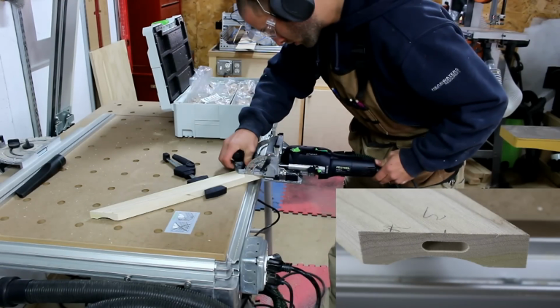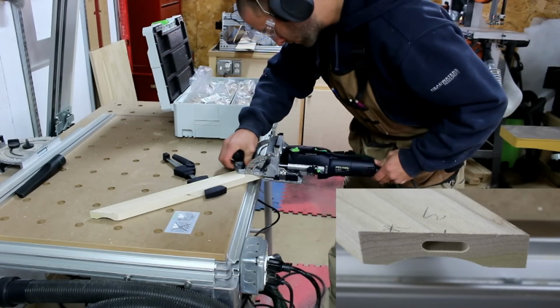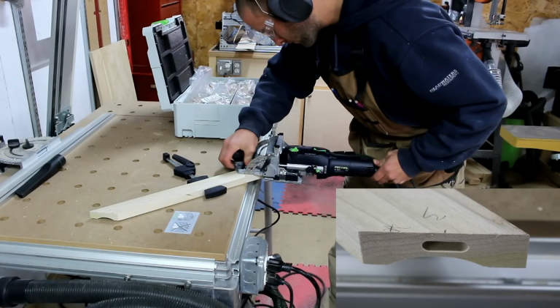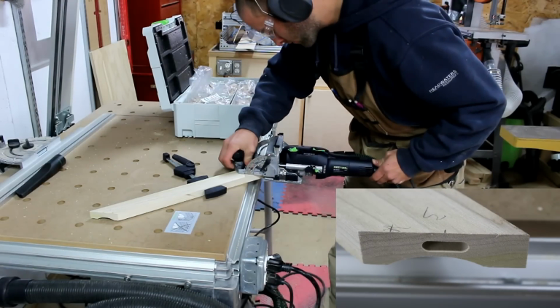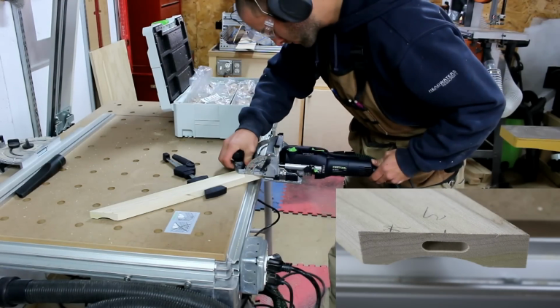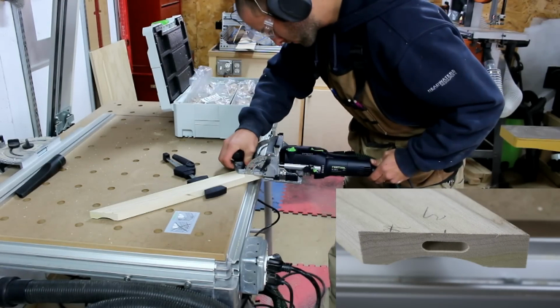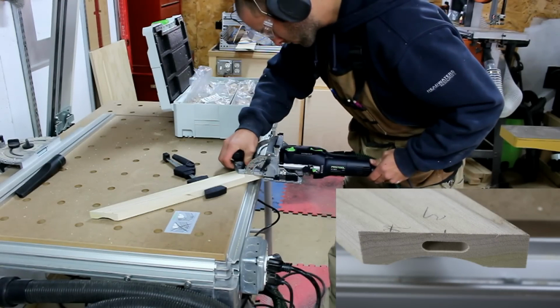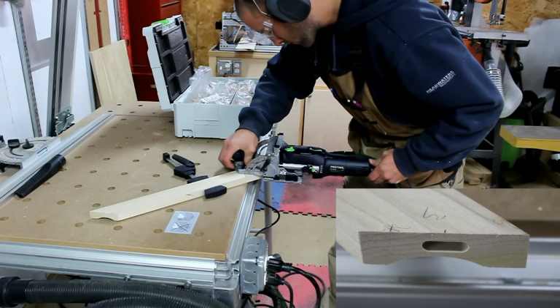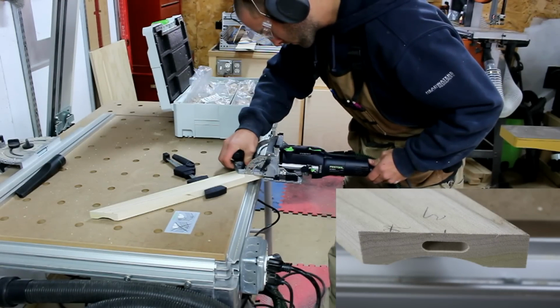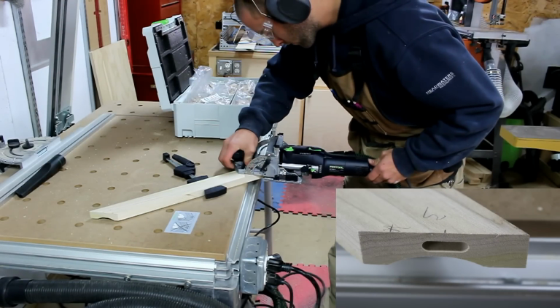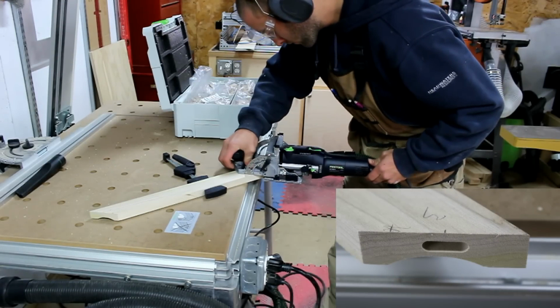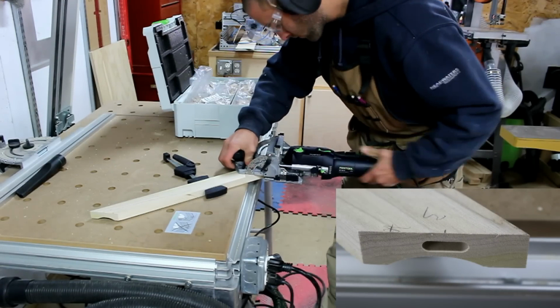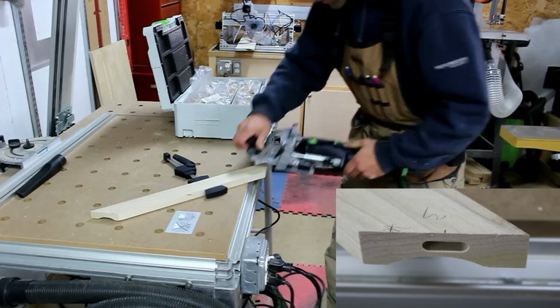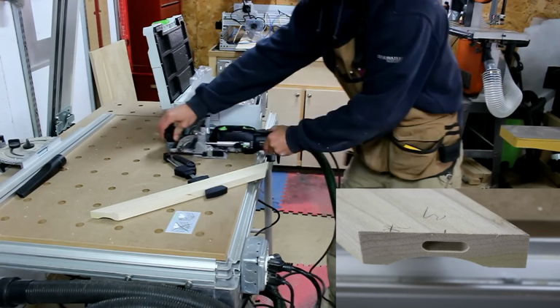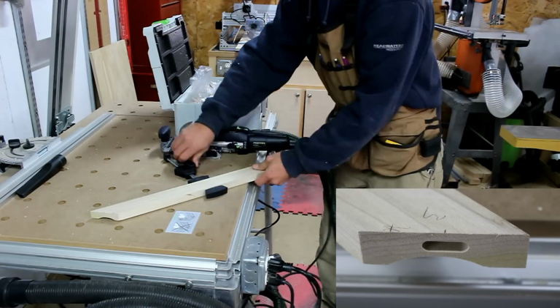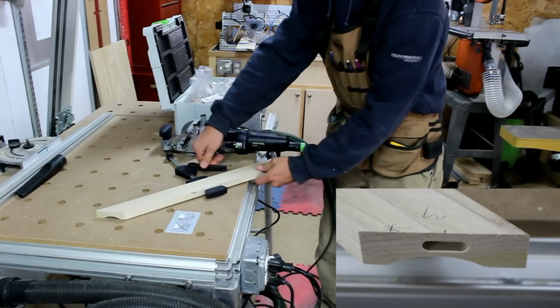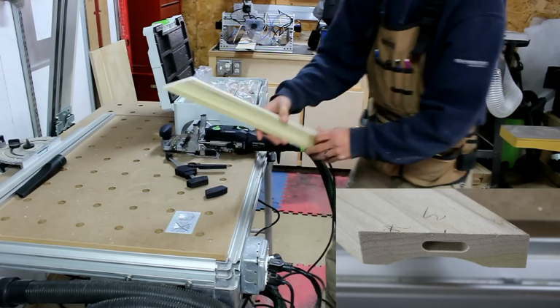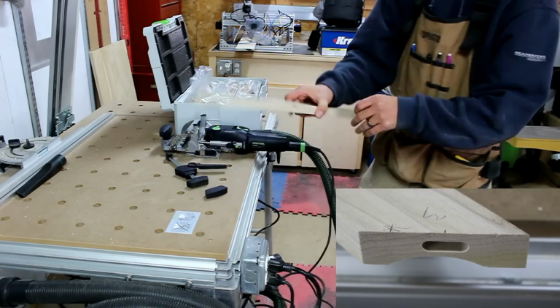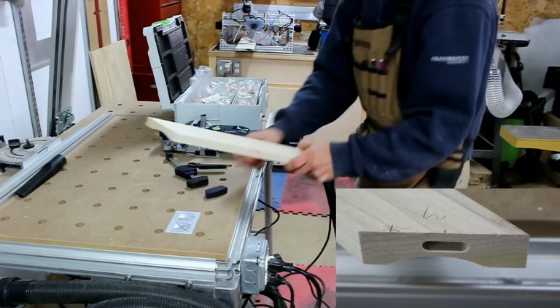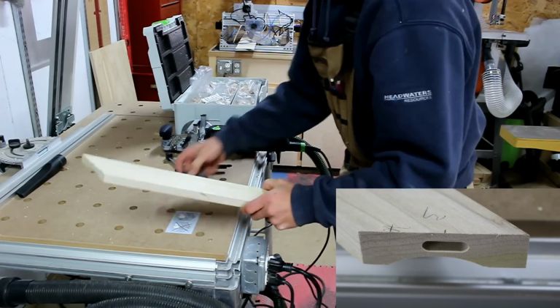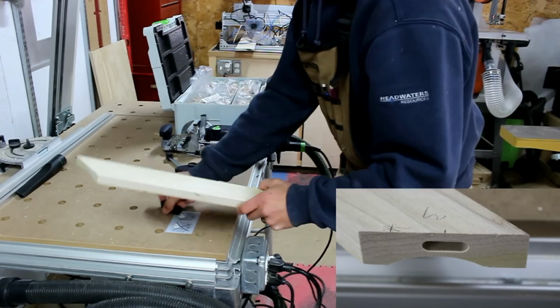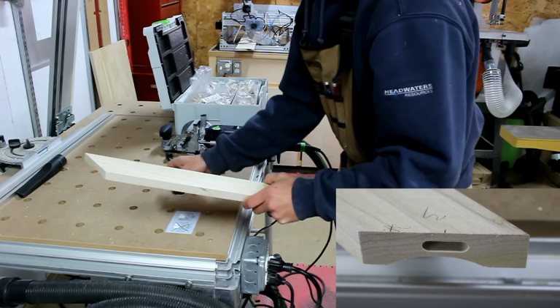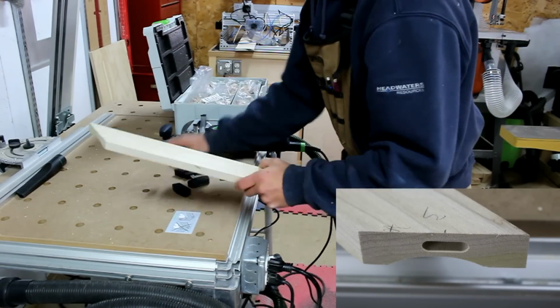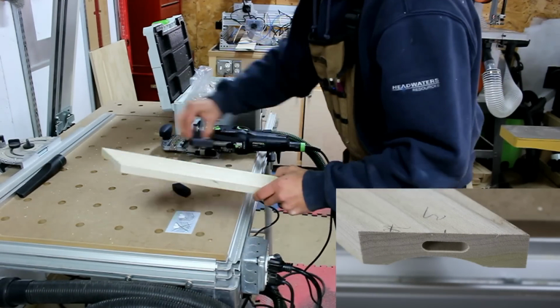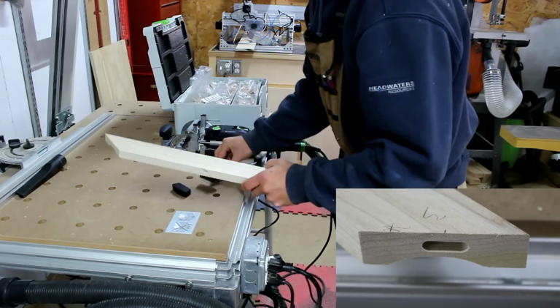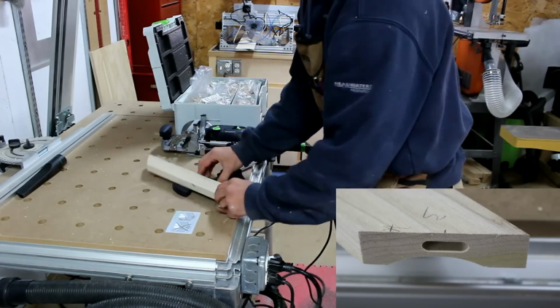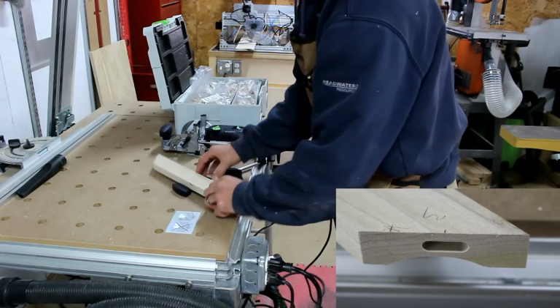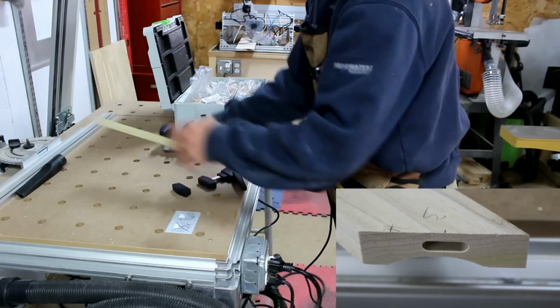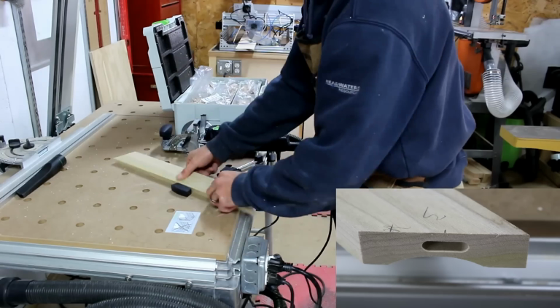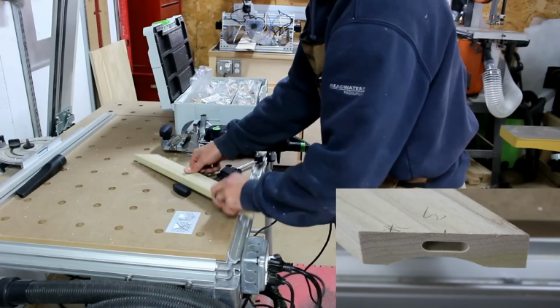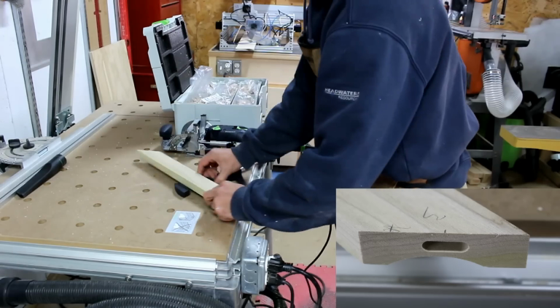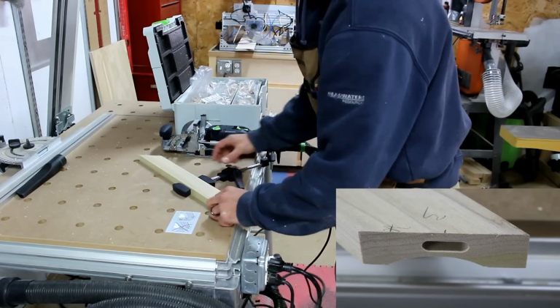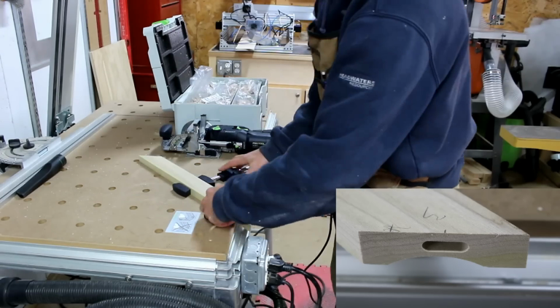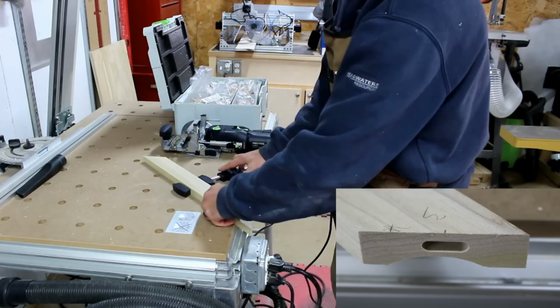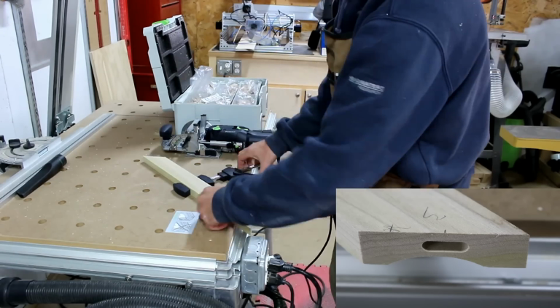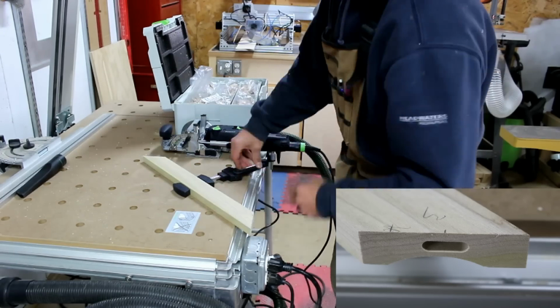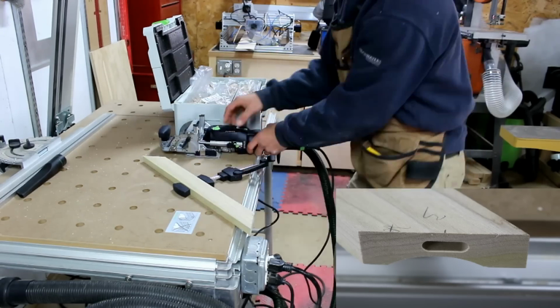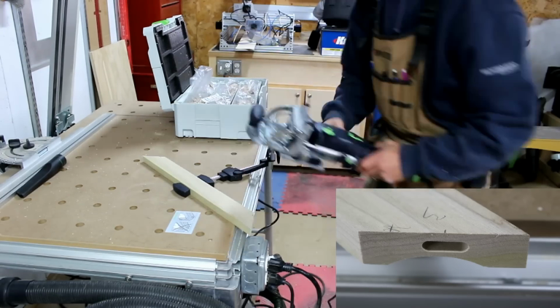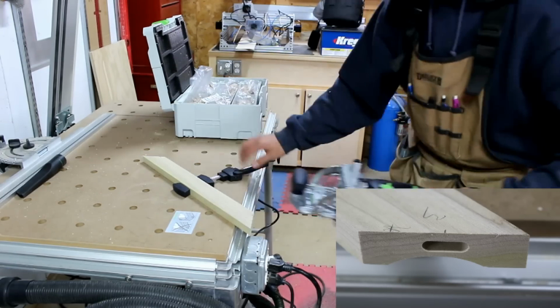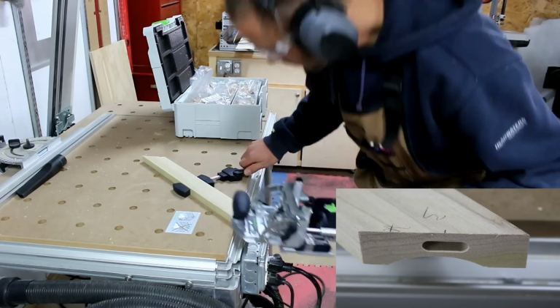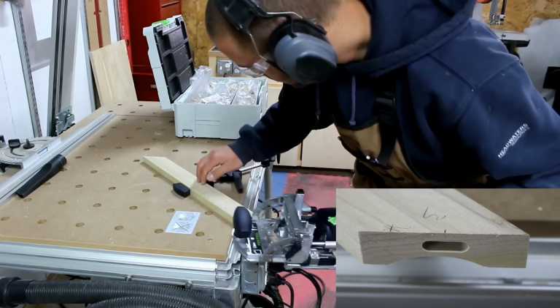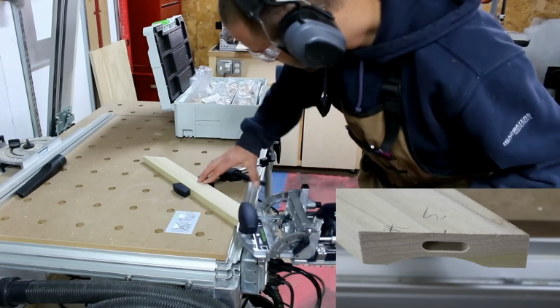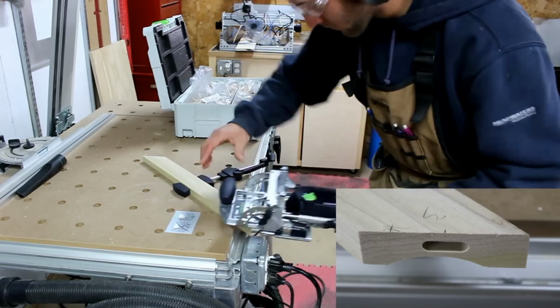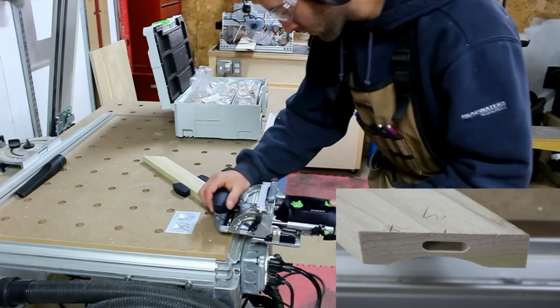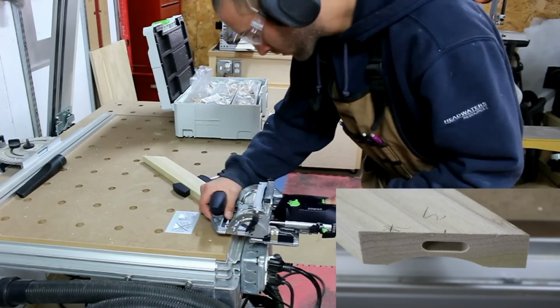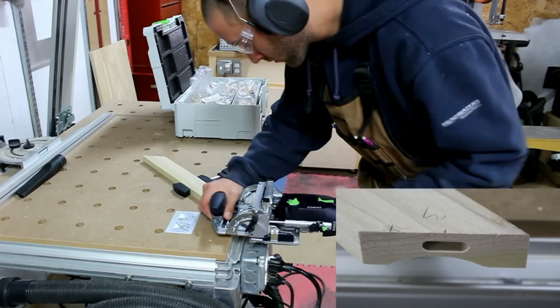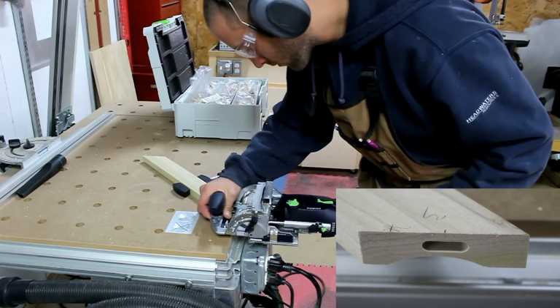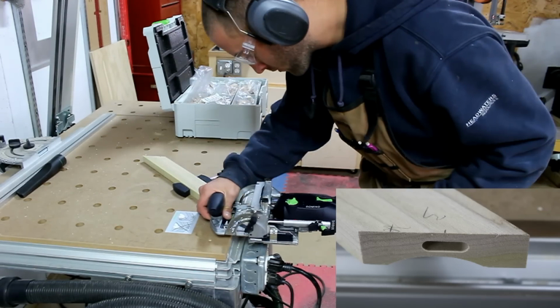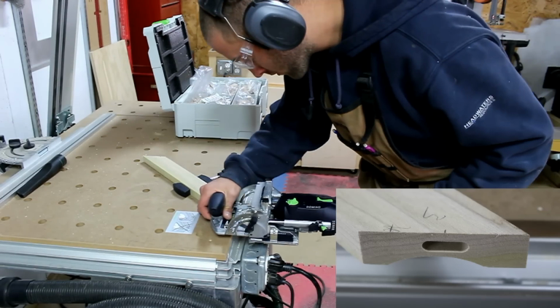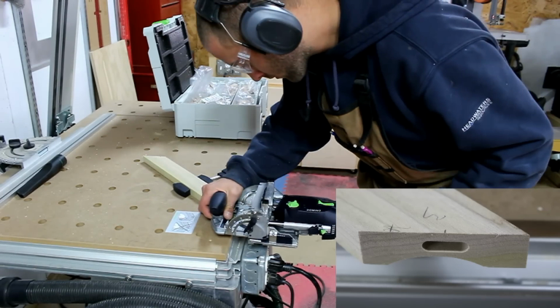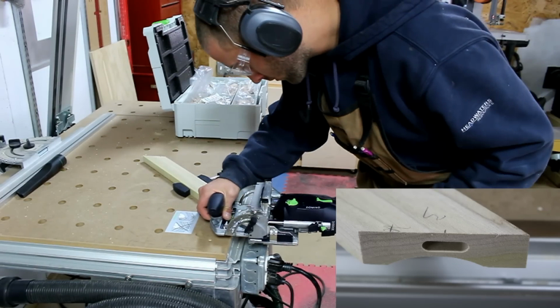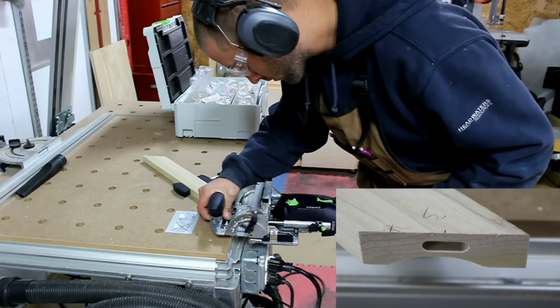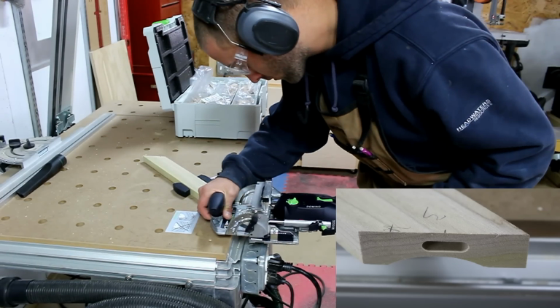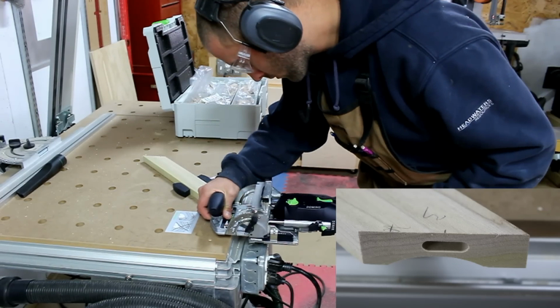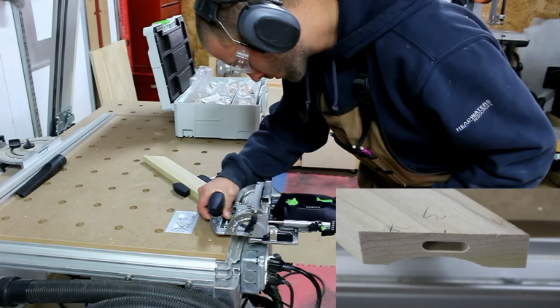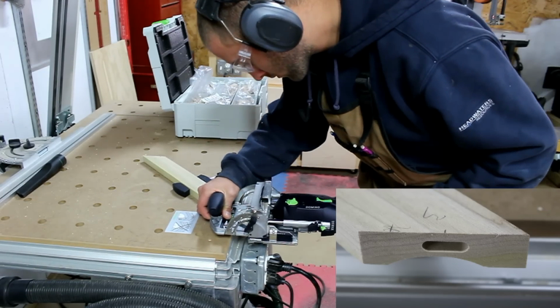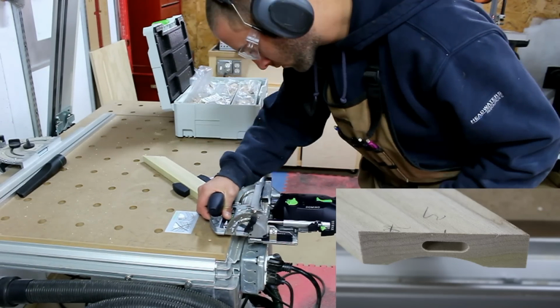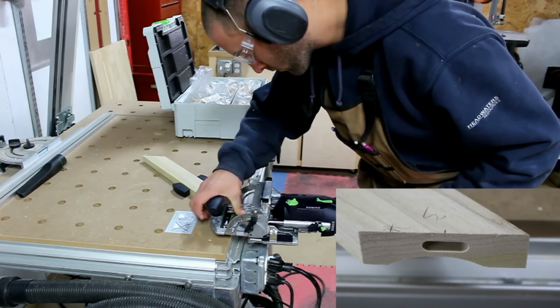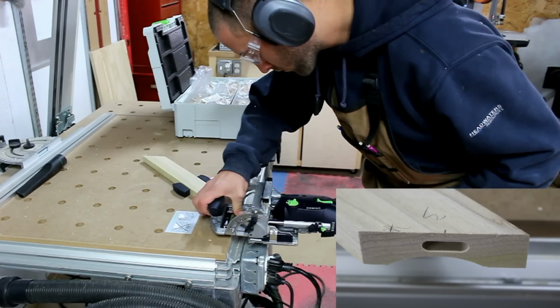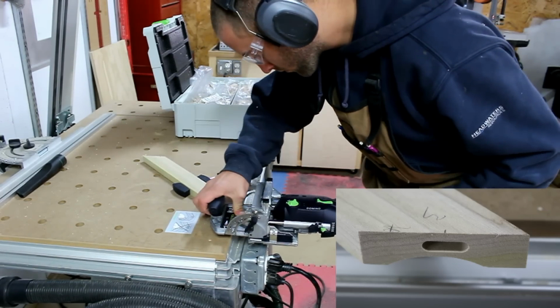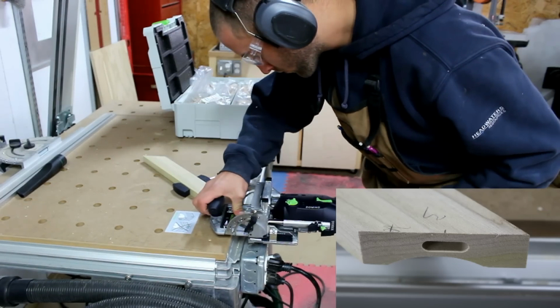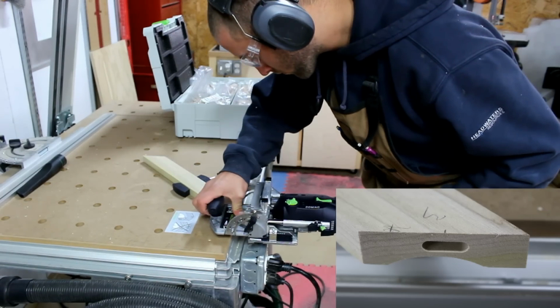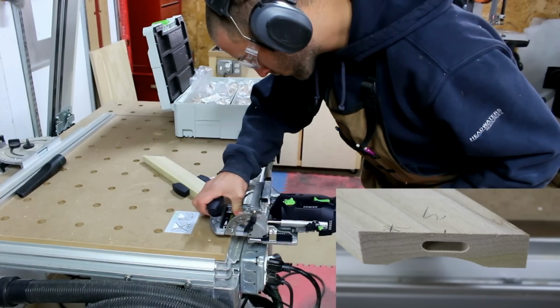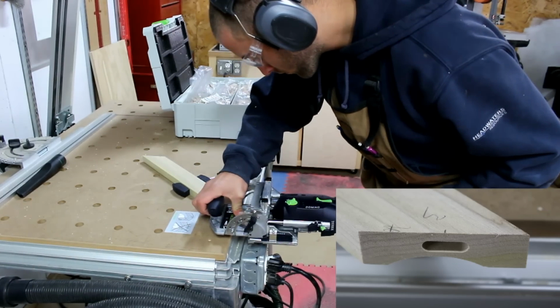To reinforce my miter joints, I'm going to use the Festool Domino to create floating tenons. This will give the joint a lot of strength.